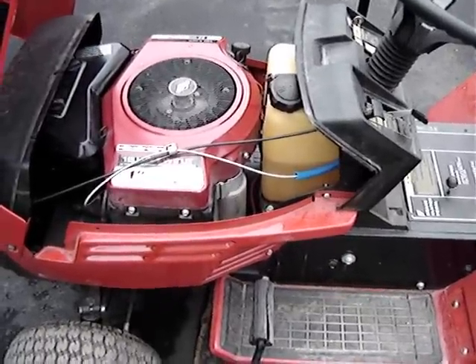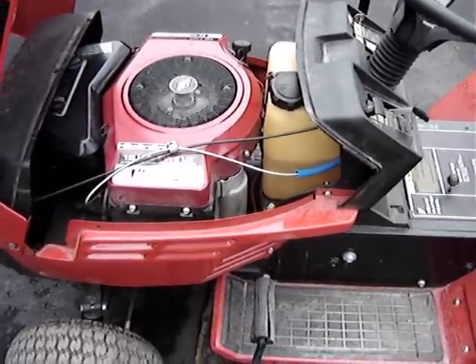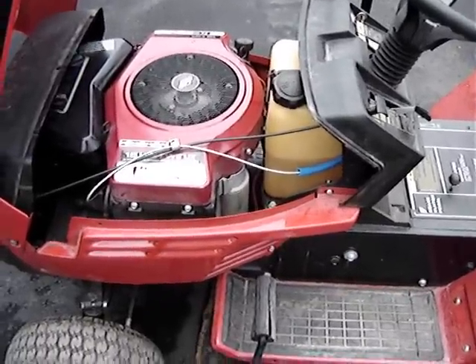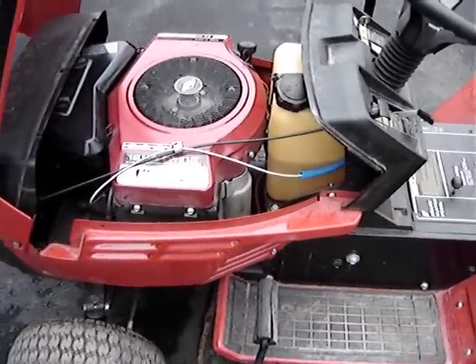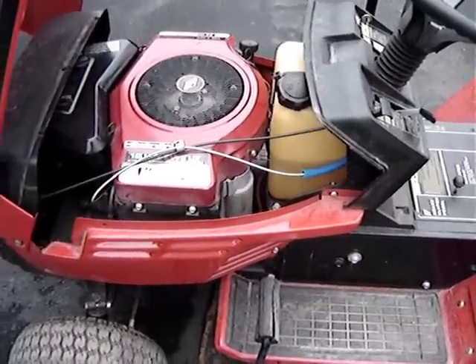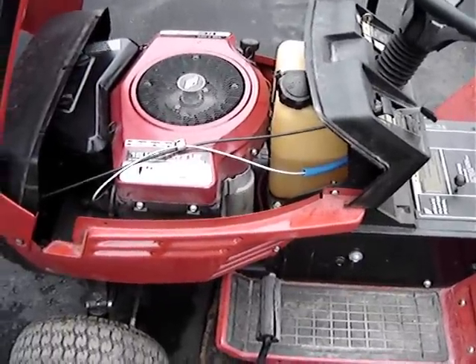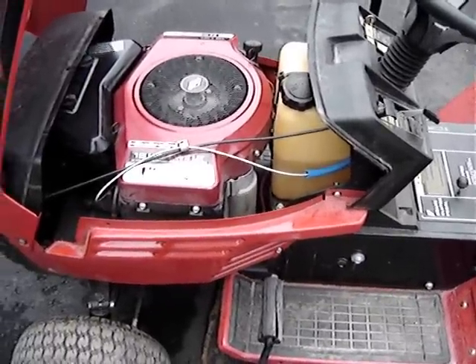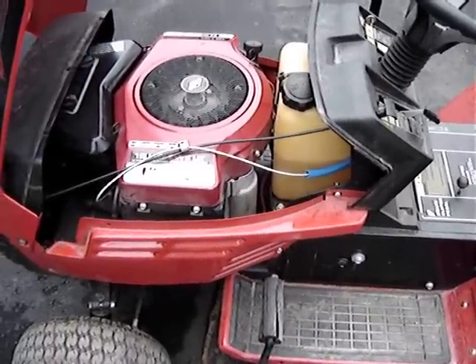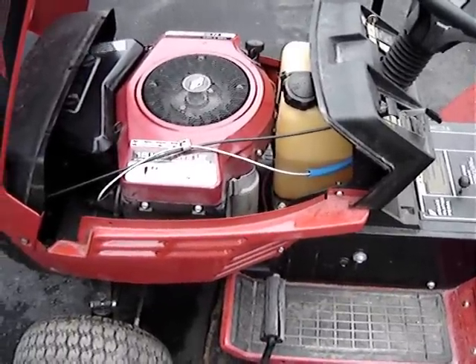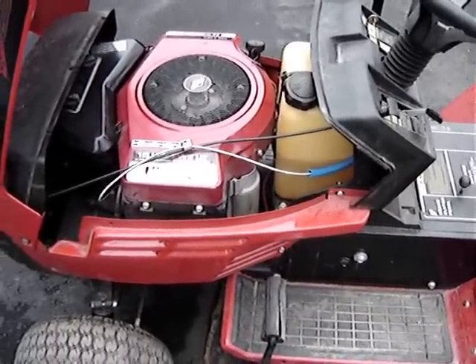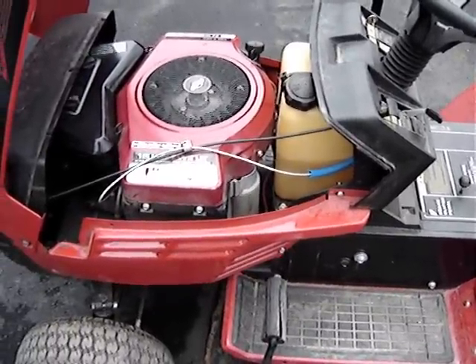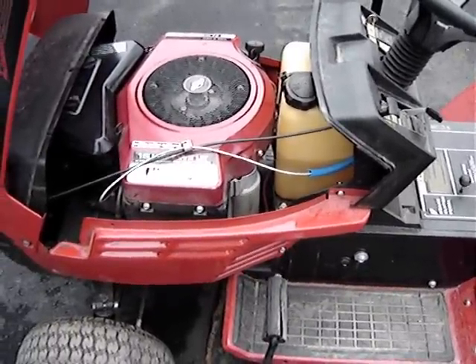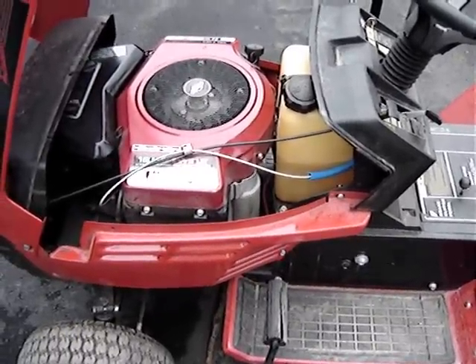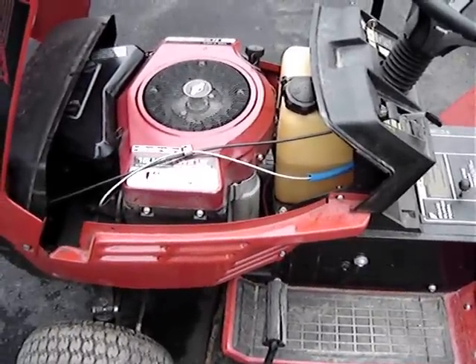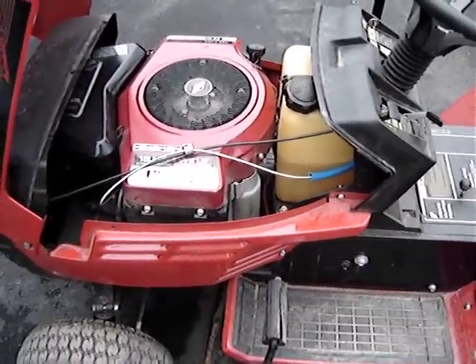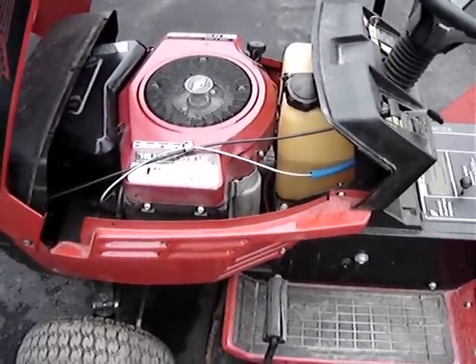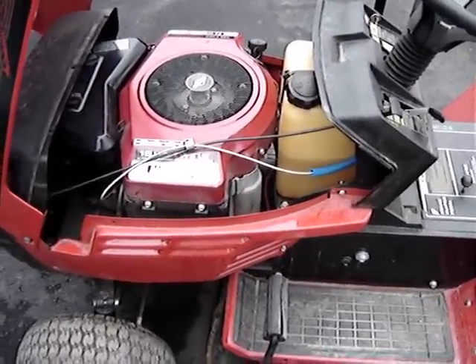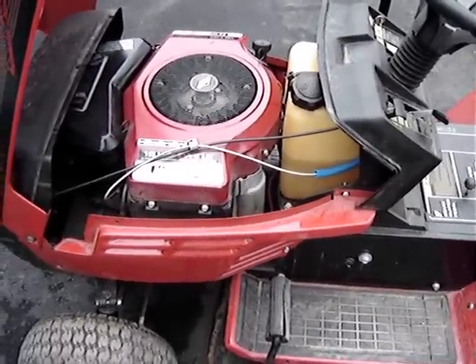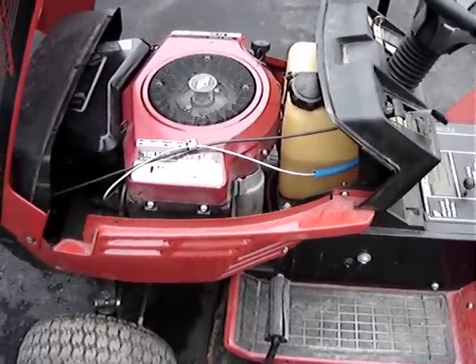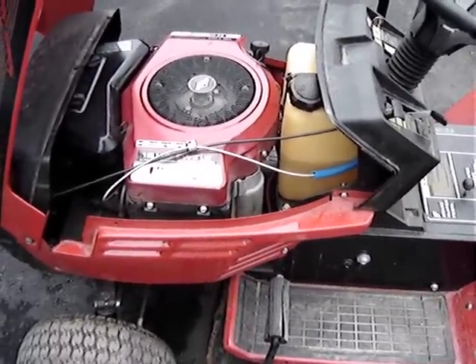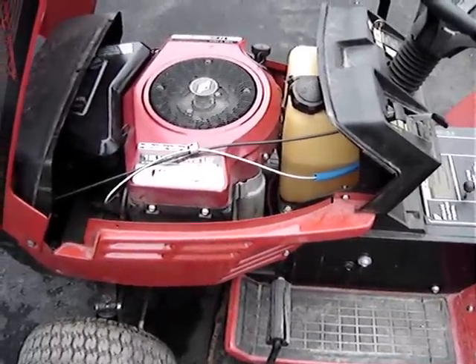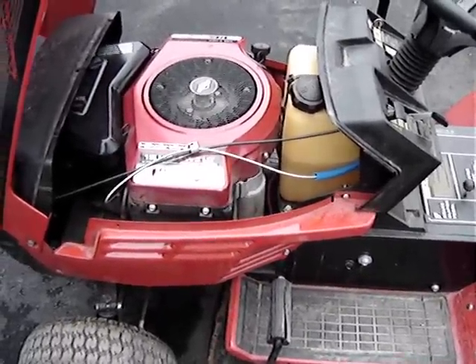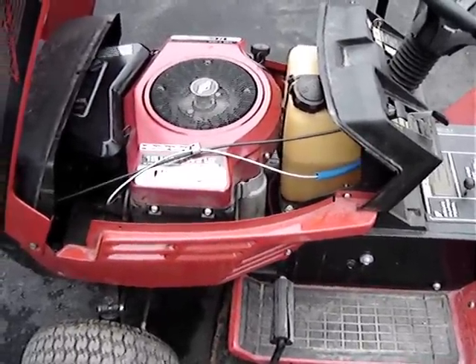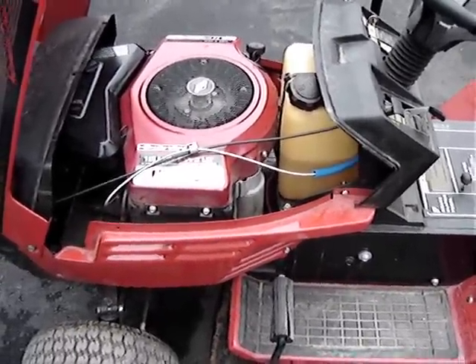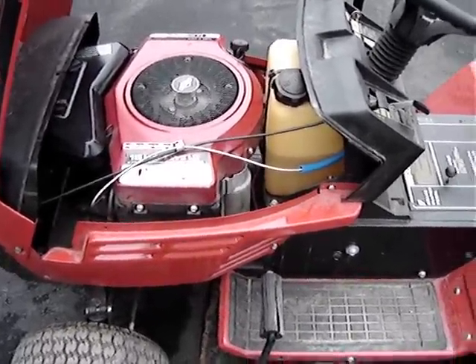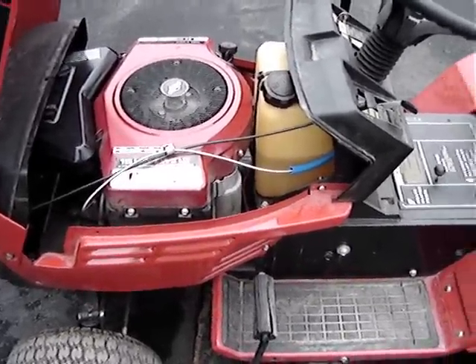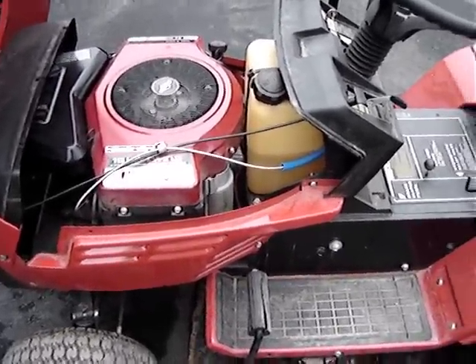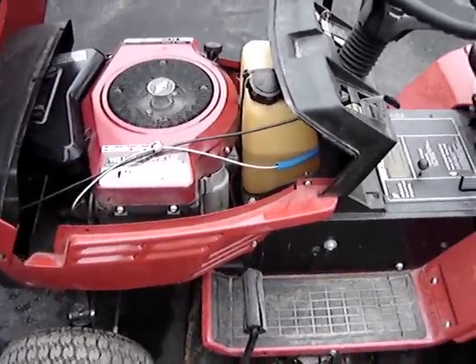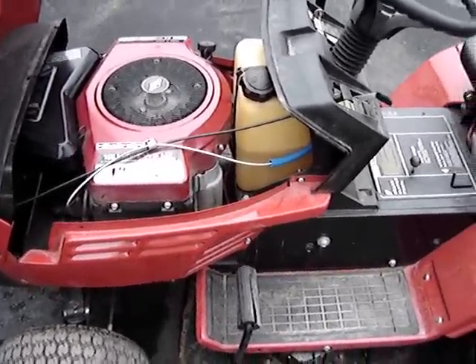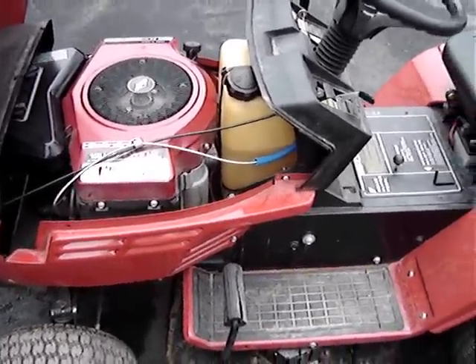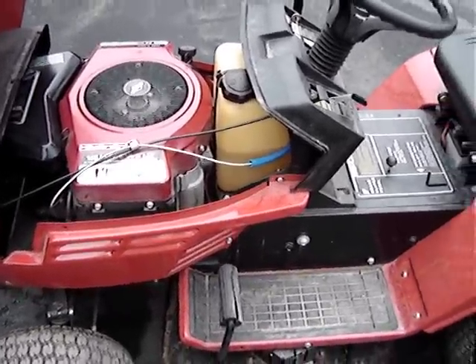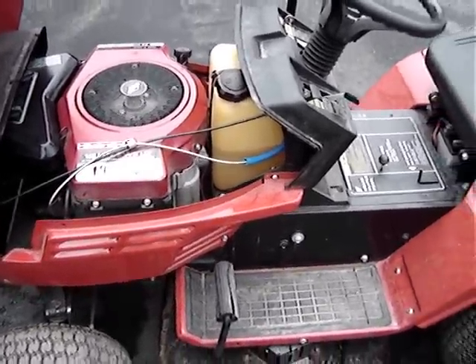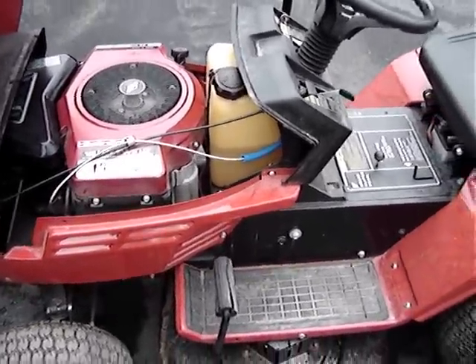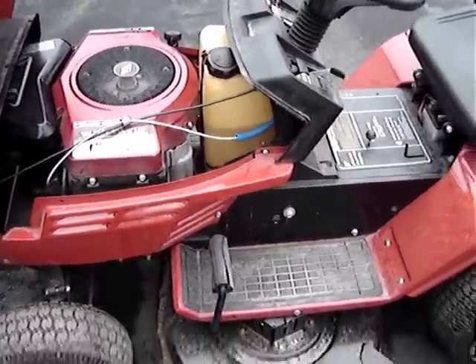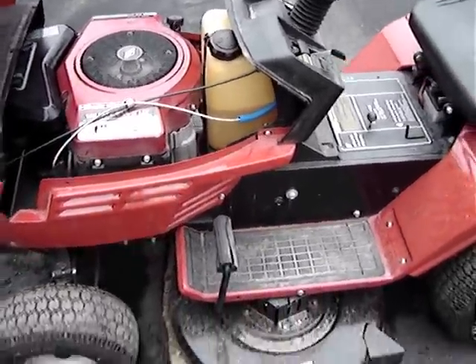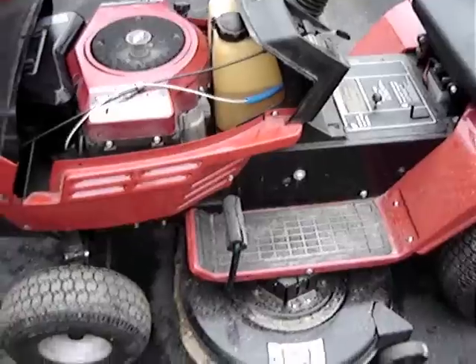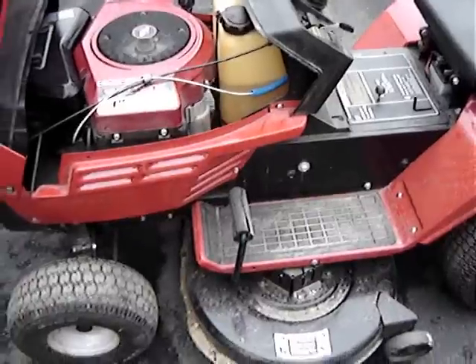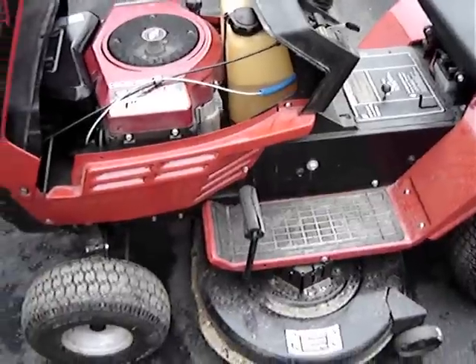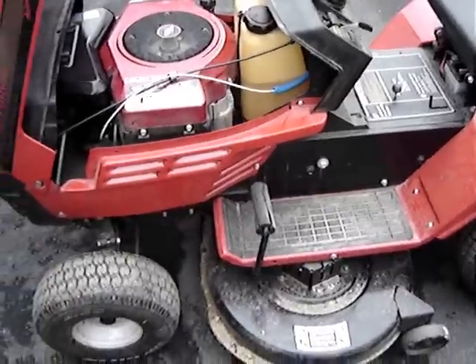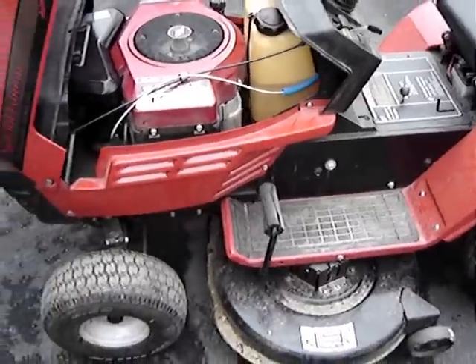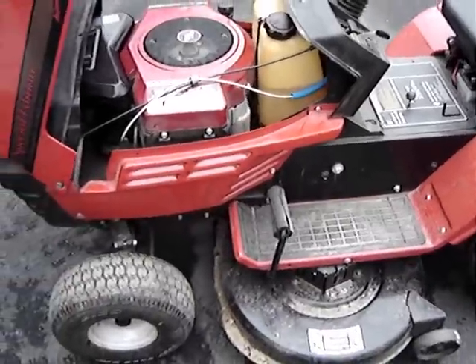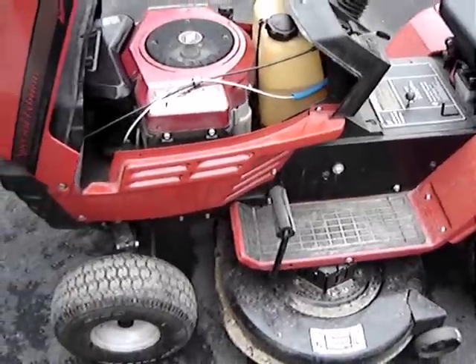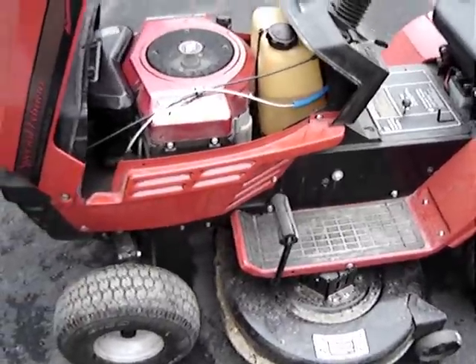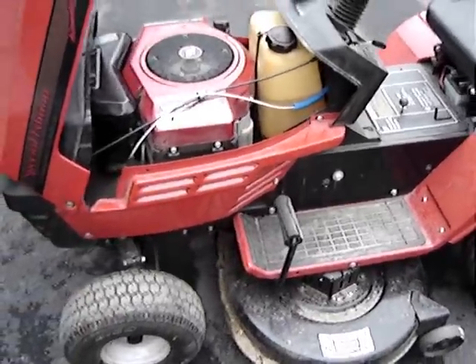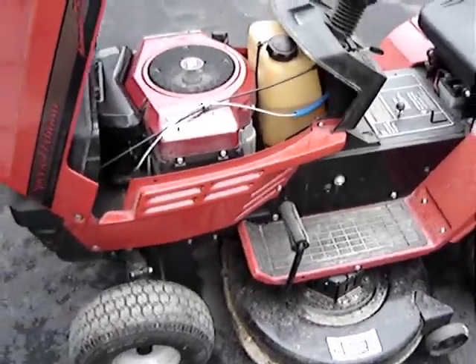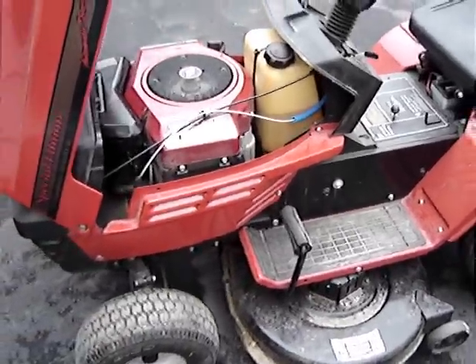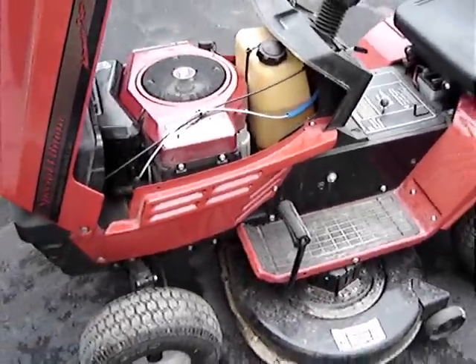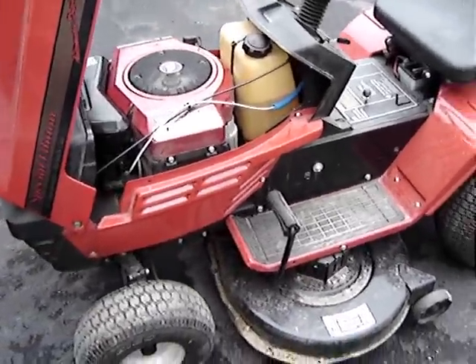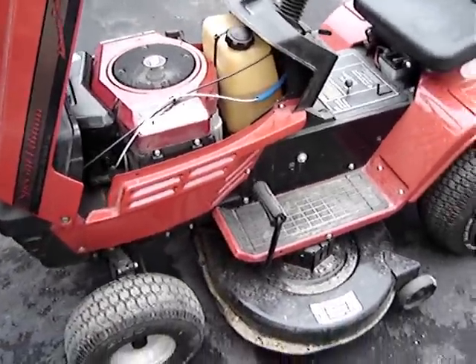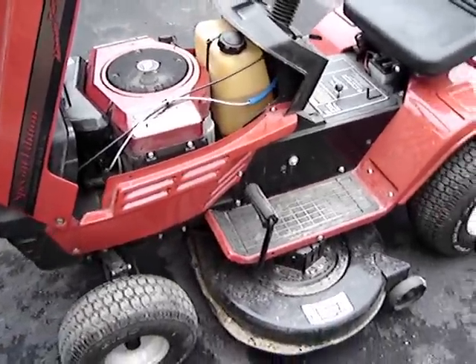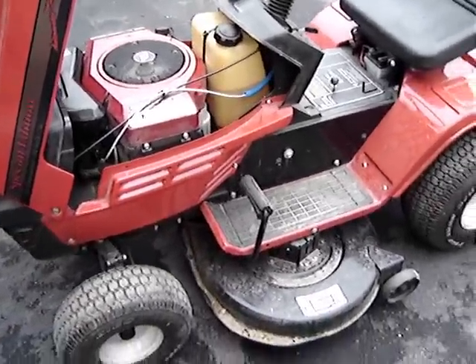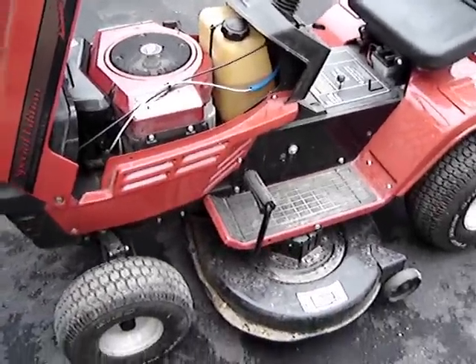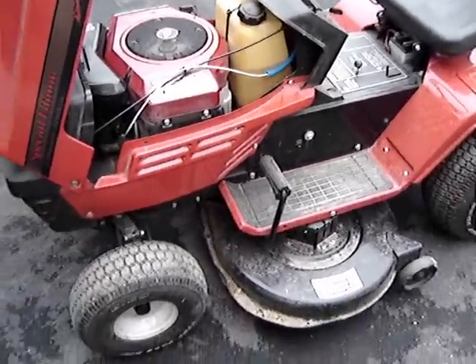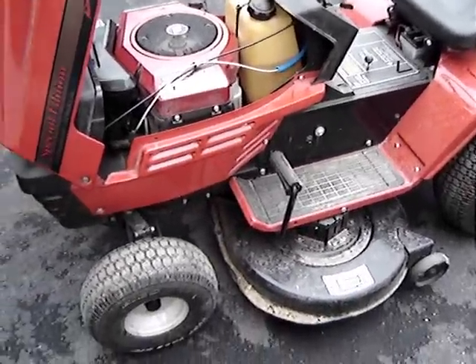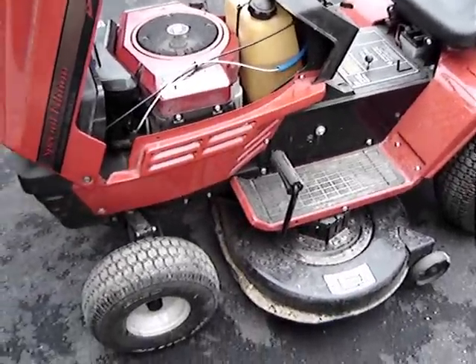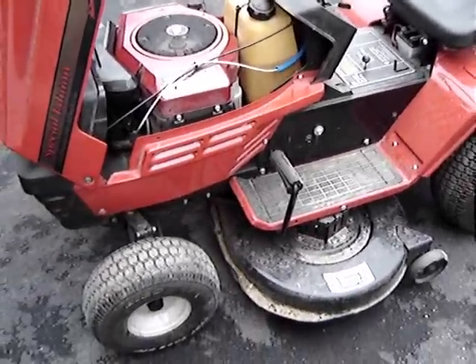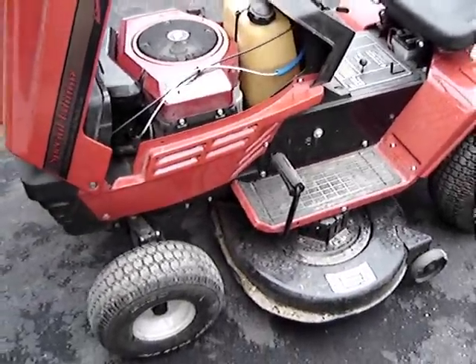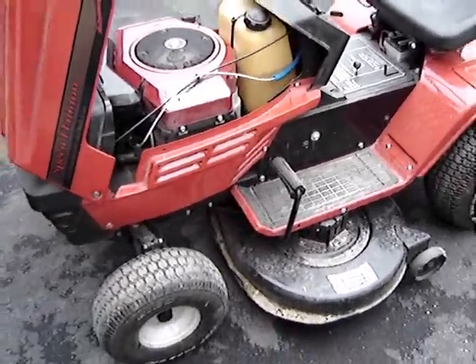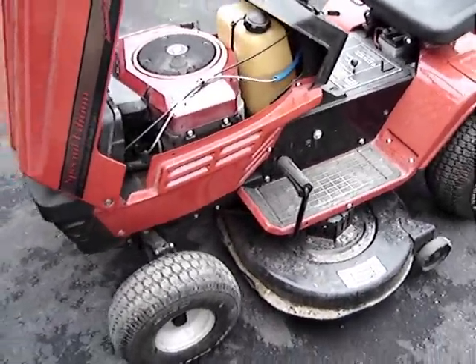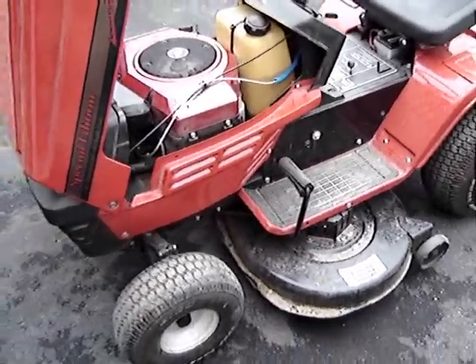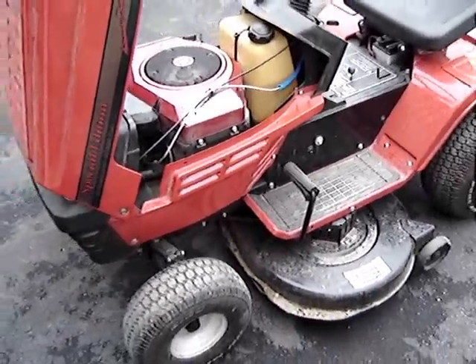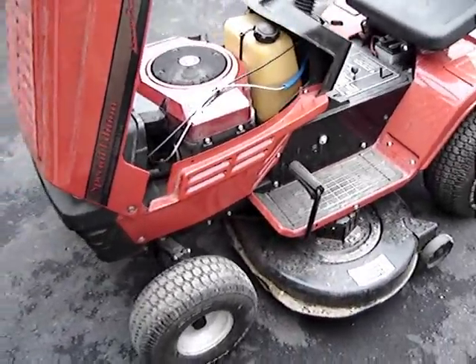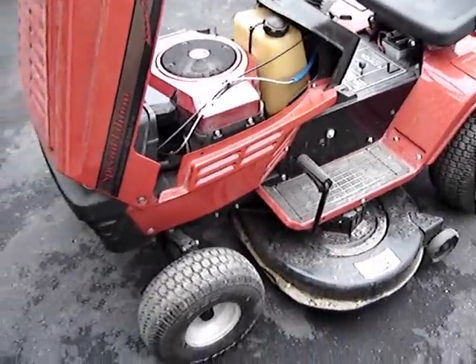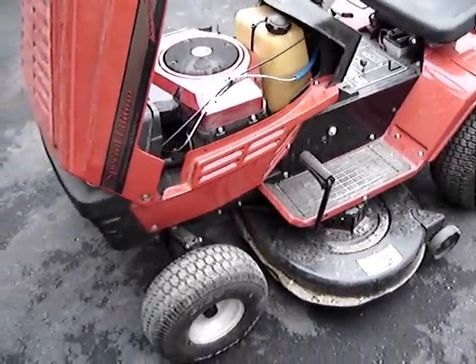It's about 15 years old. I bought it brand new from Home Quarters — it was the cheapest tractor we could buy that had hydrostatic drive.